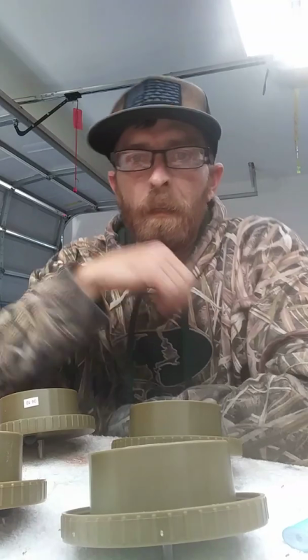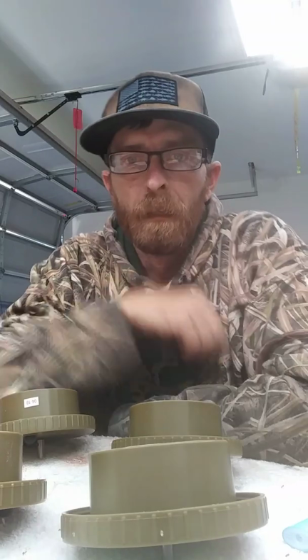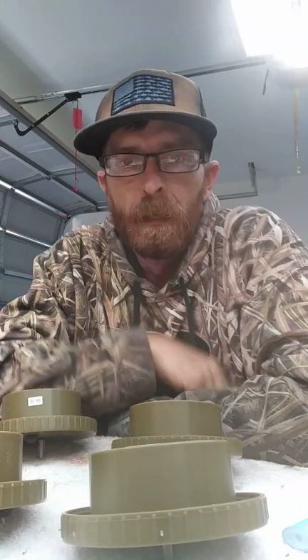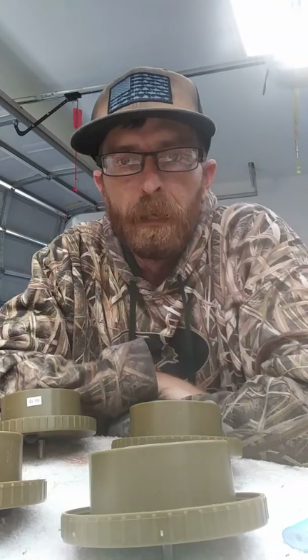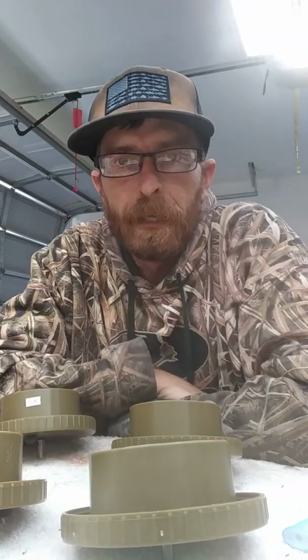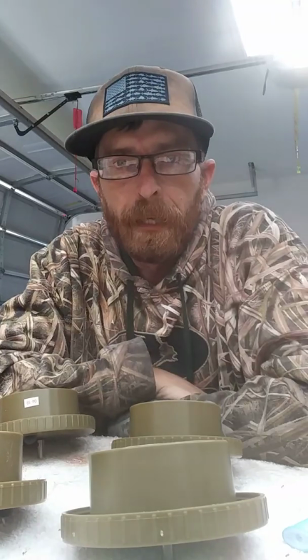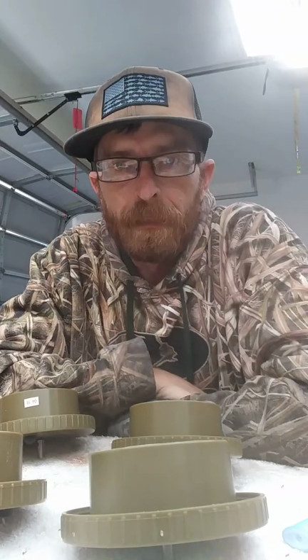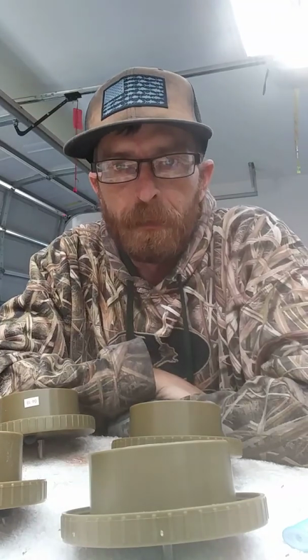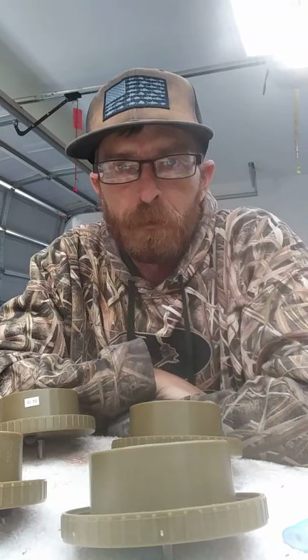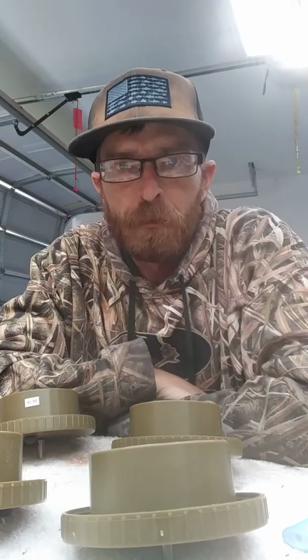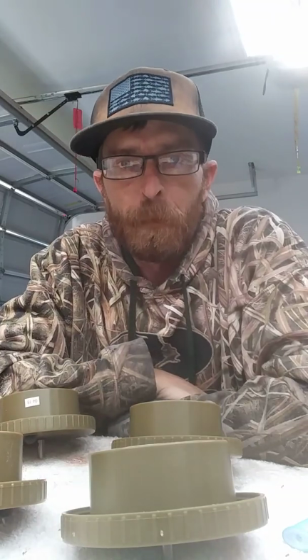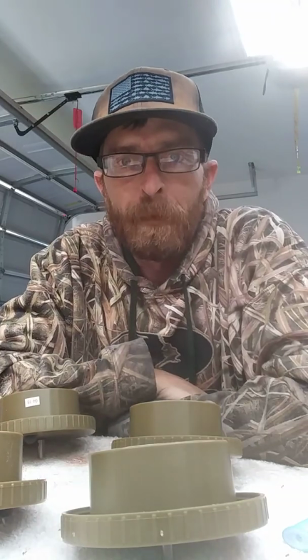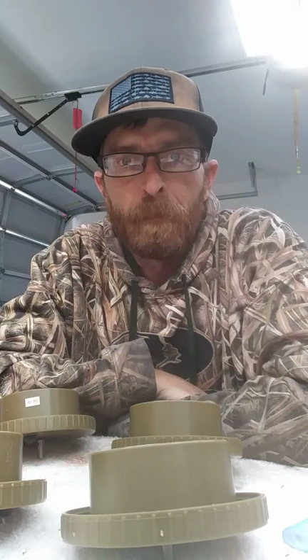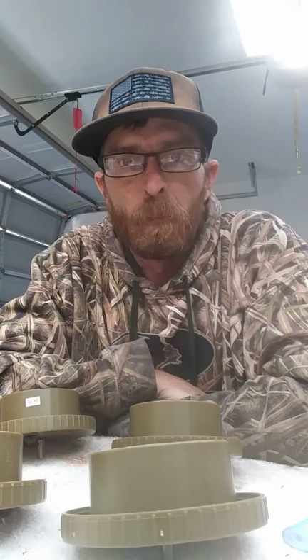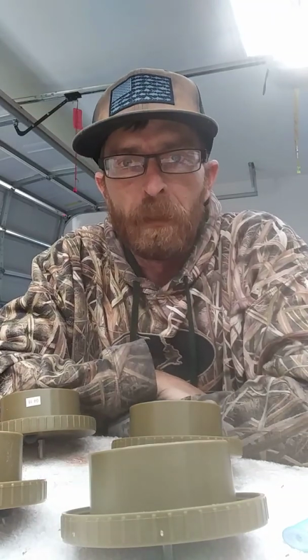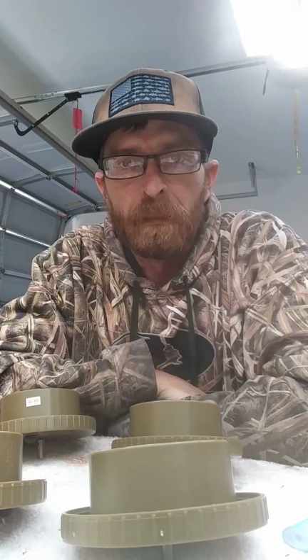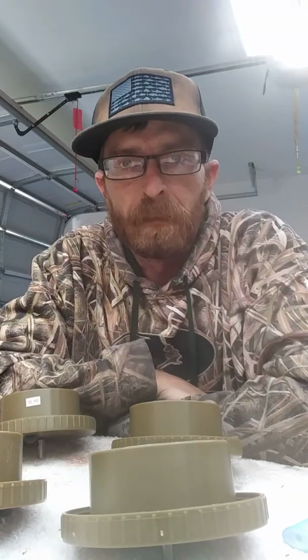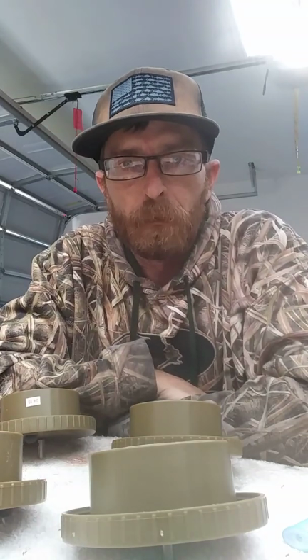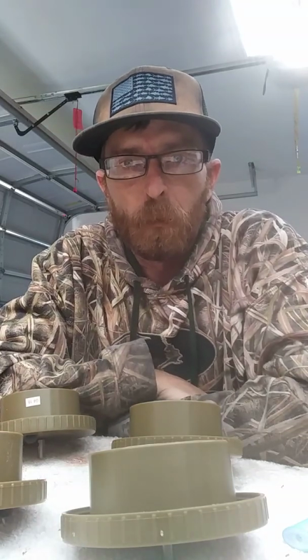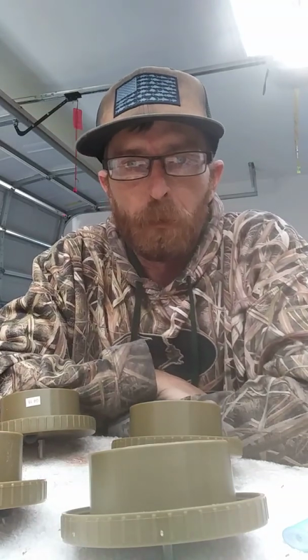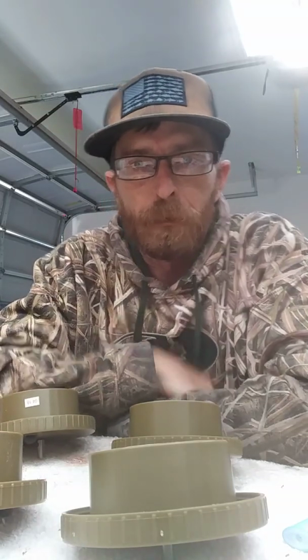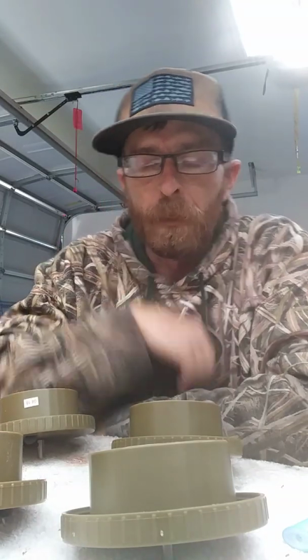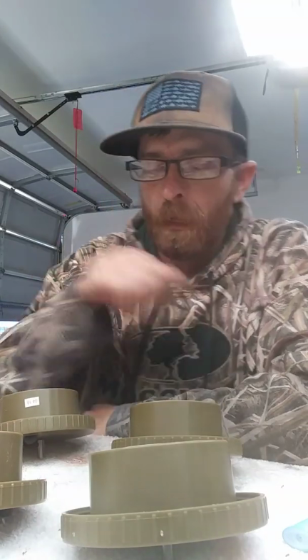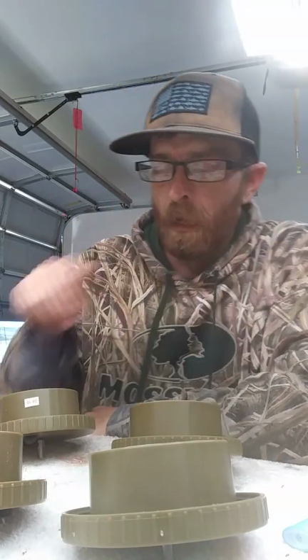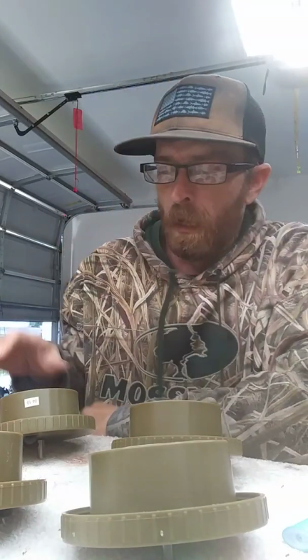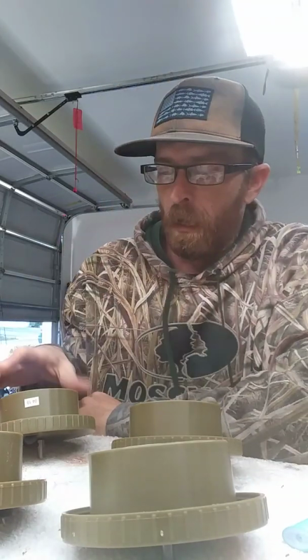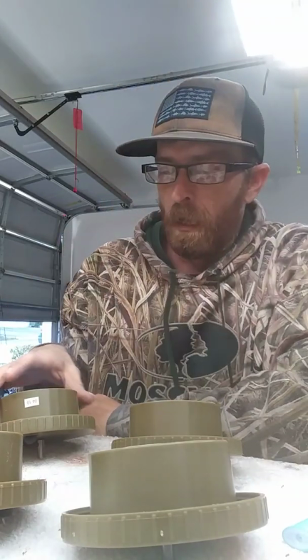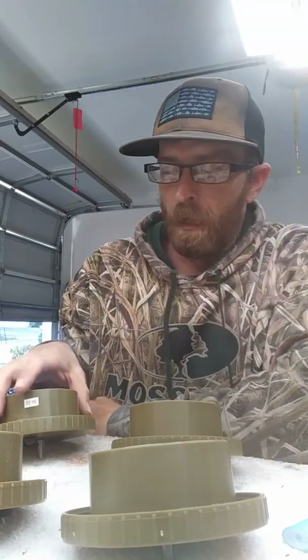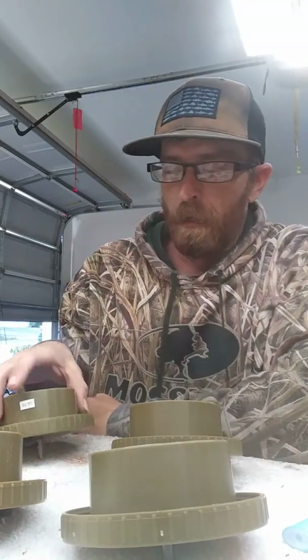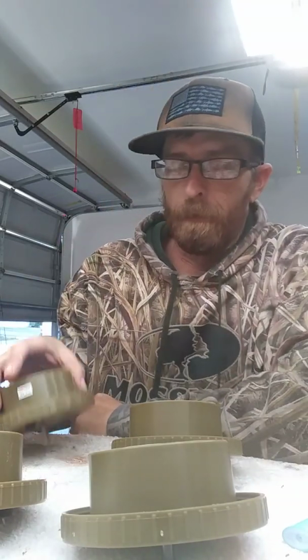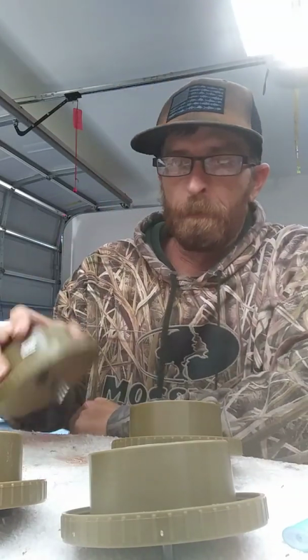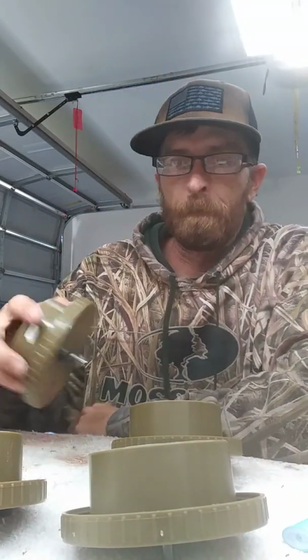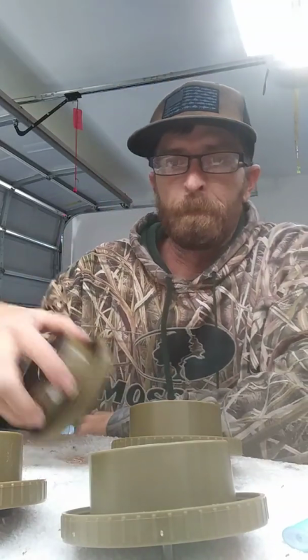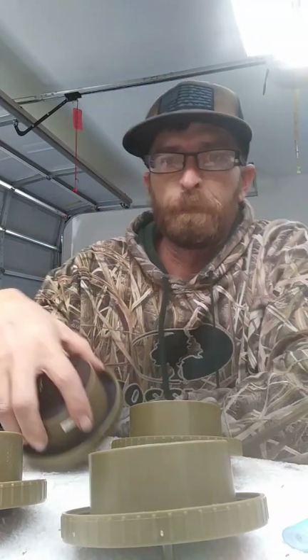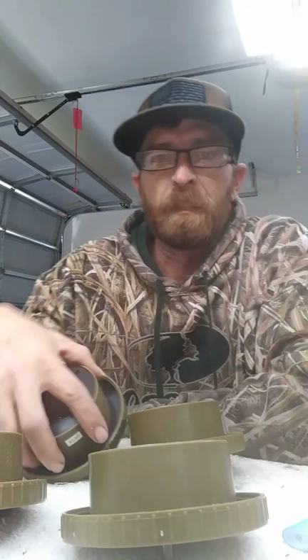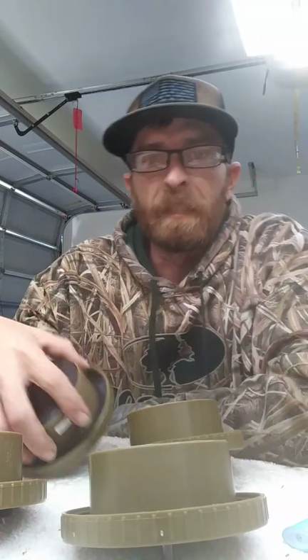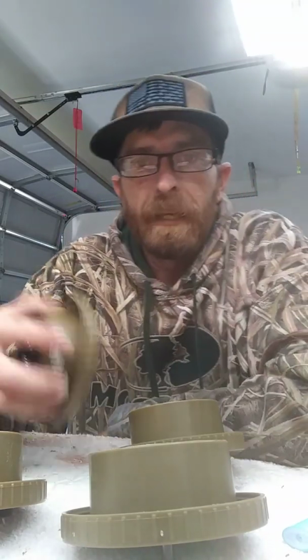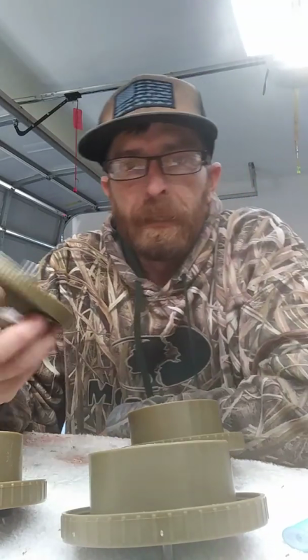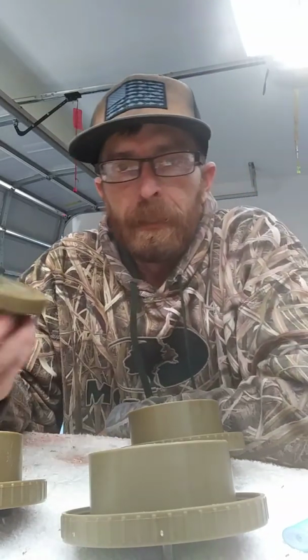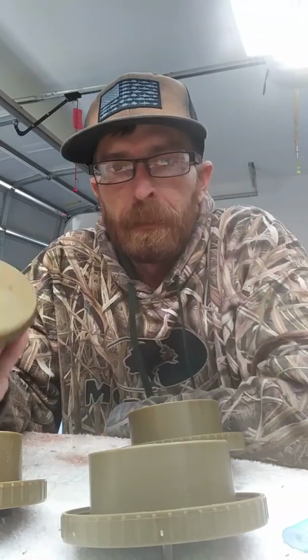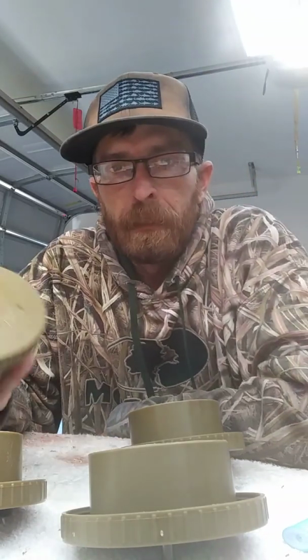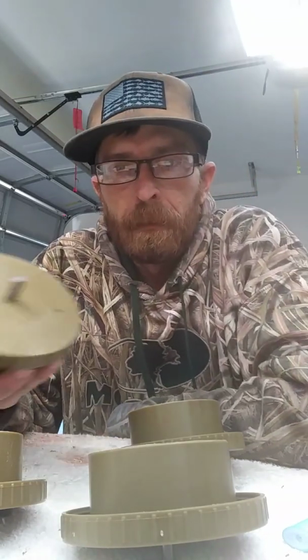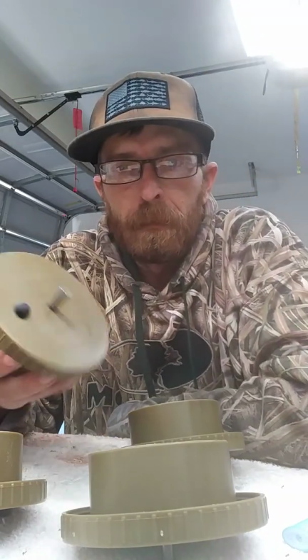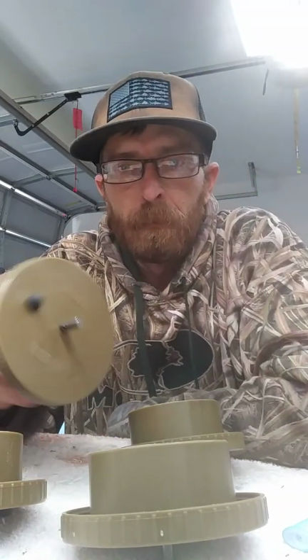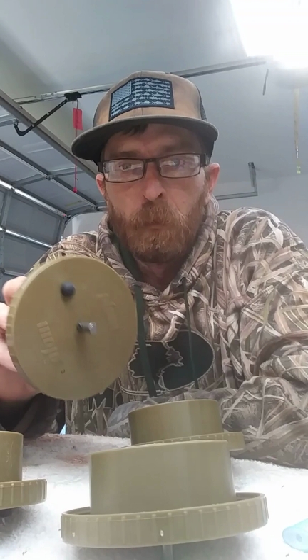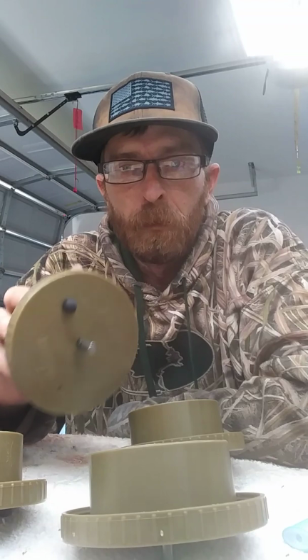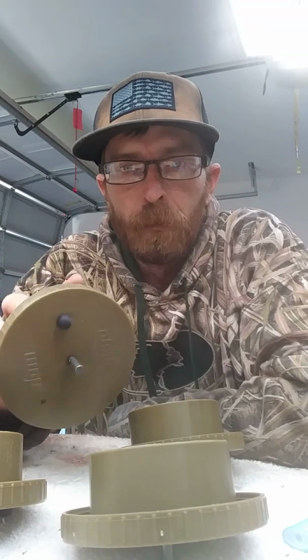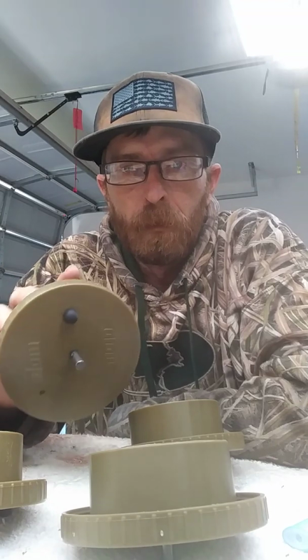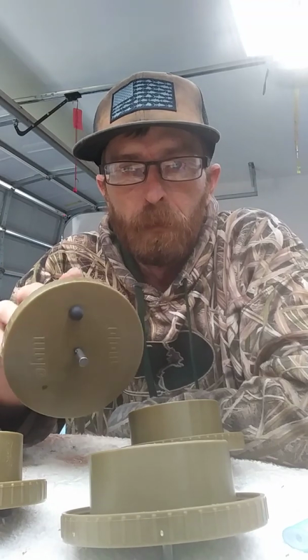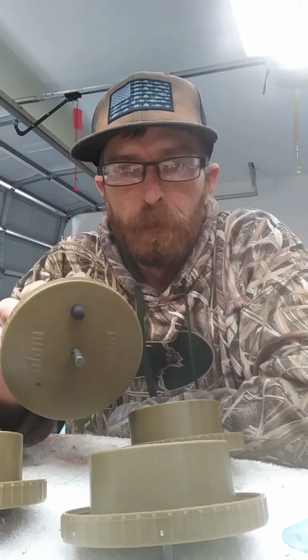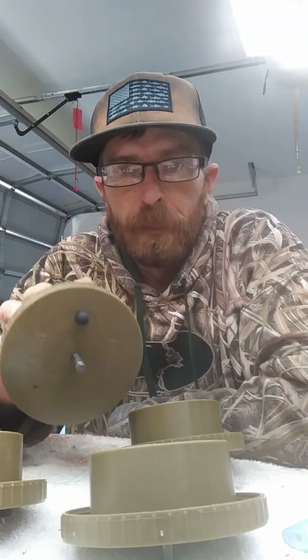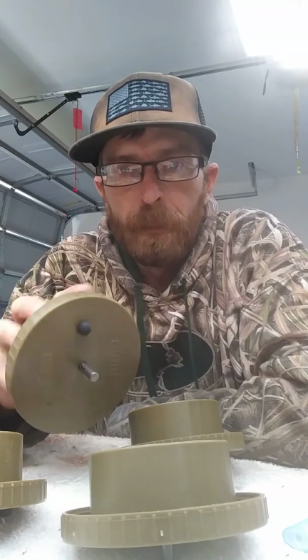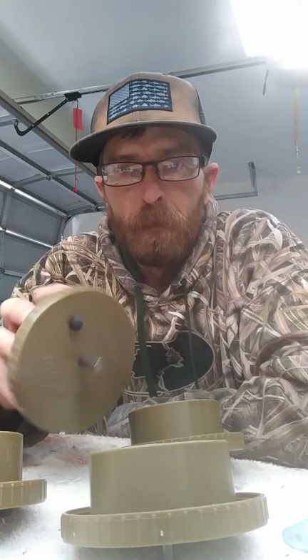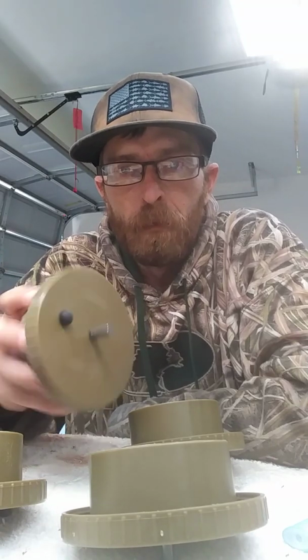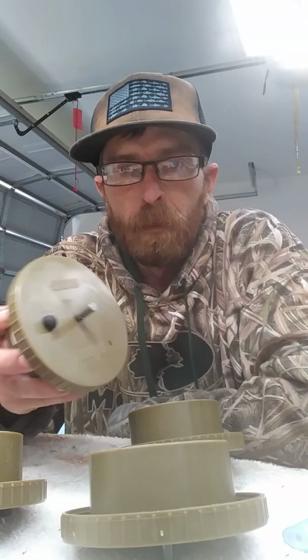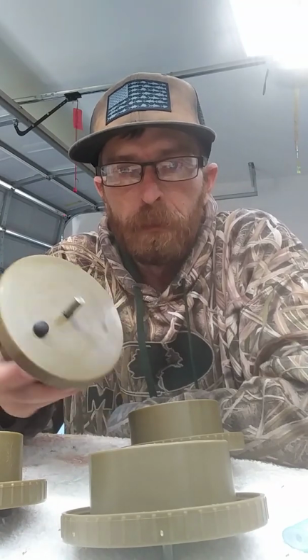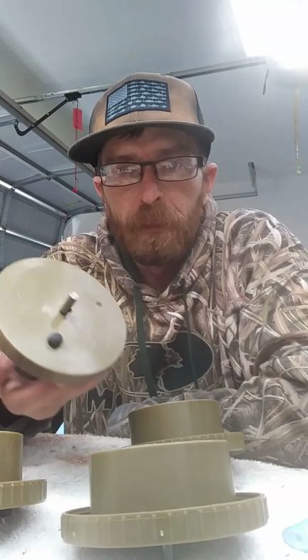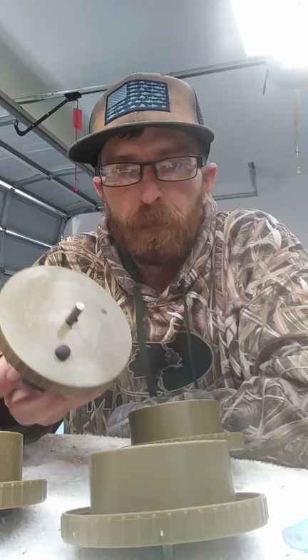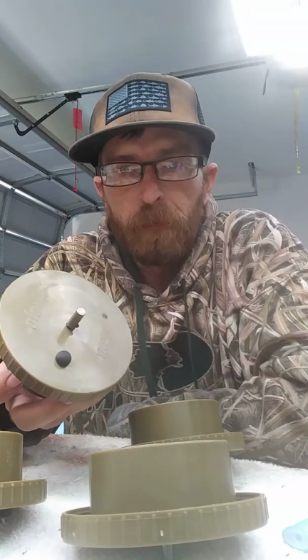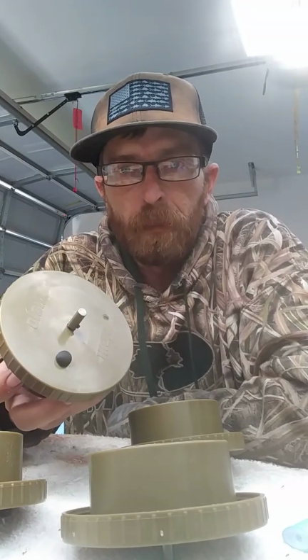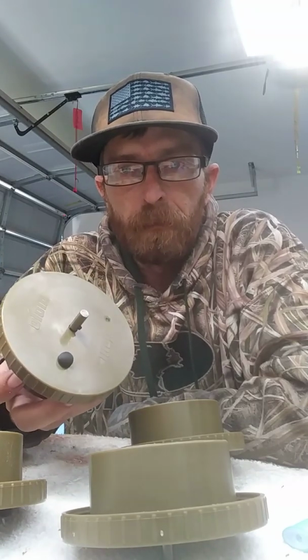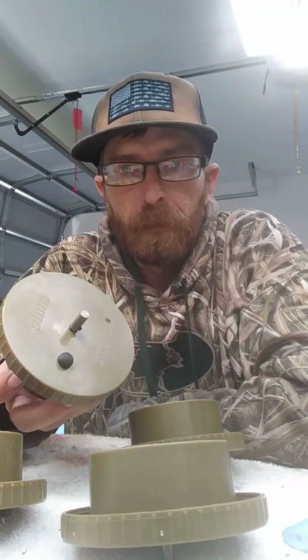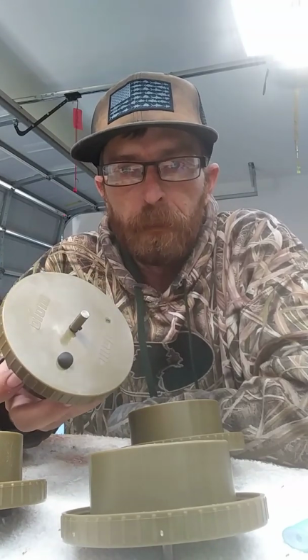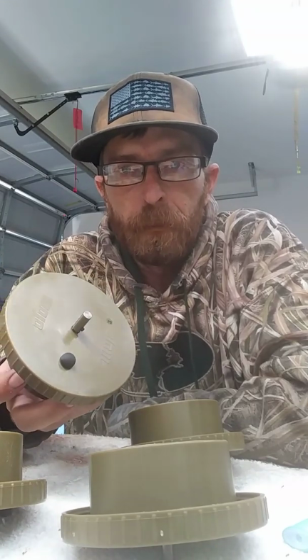Hey guys, this is Jeremy from Wetlands Outdoors. Today I'm going to do a little video on these Flucka Flickers.